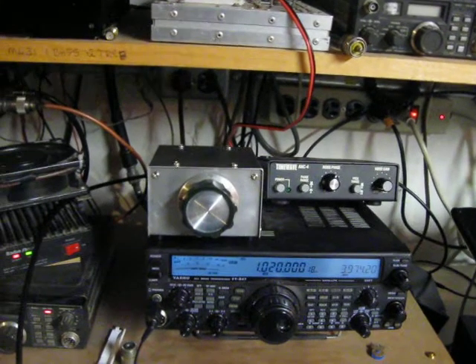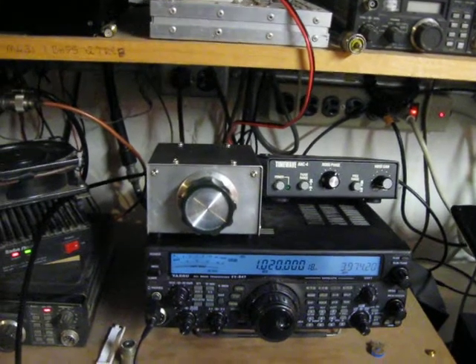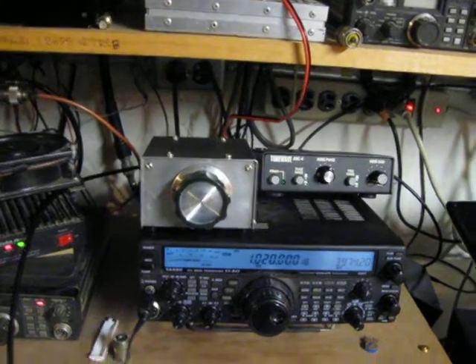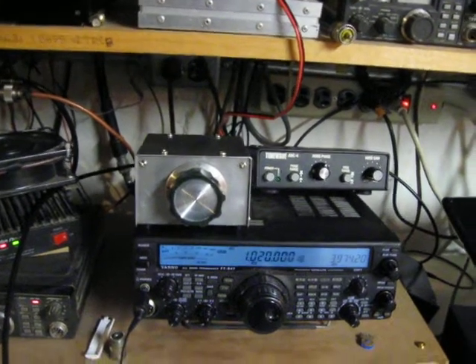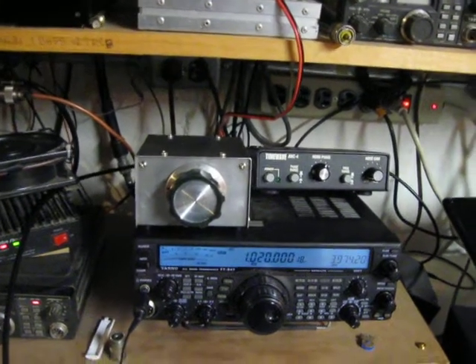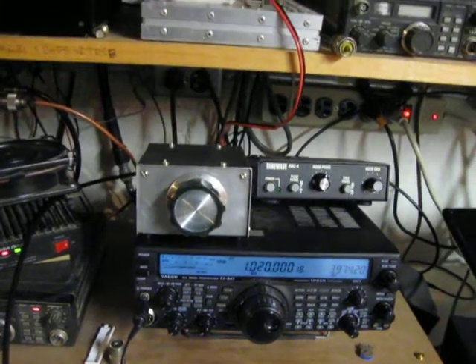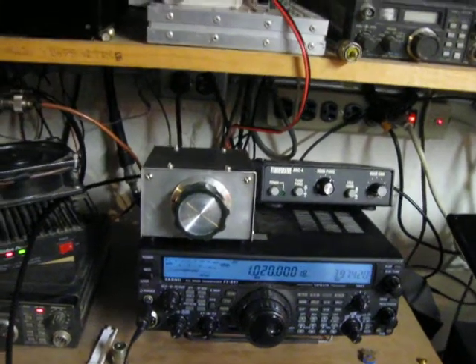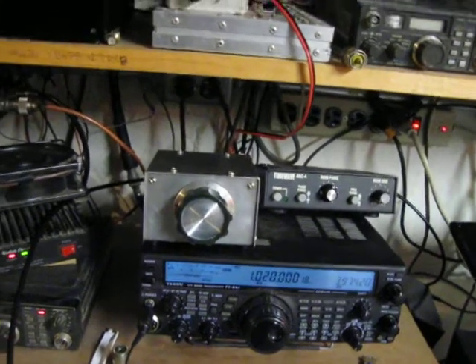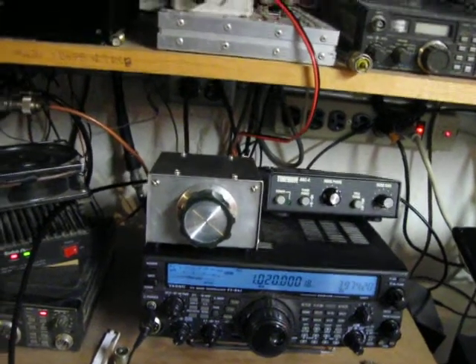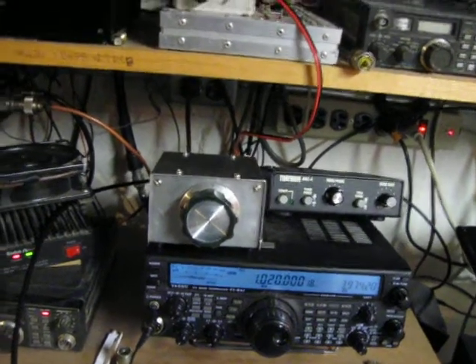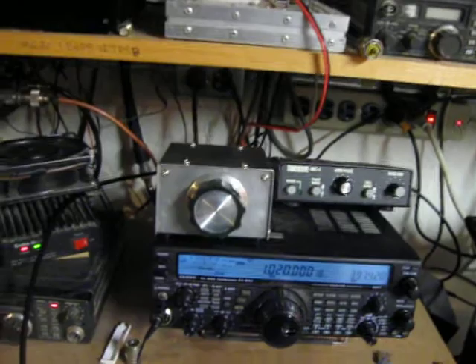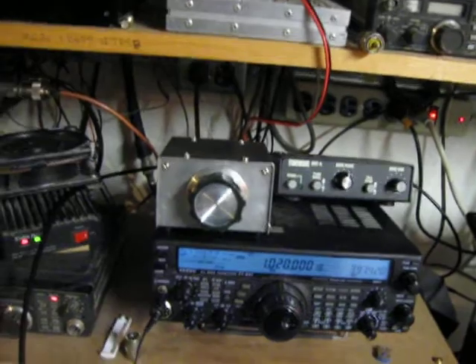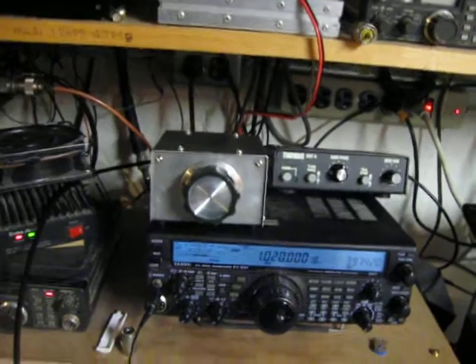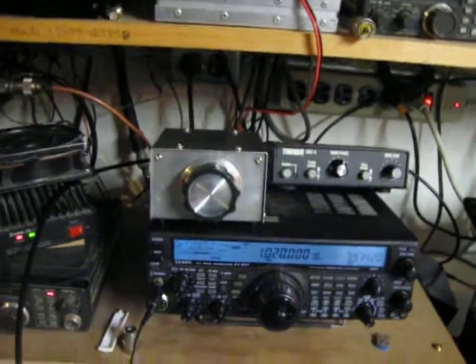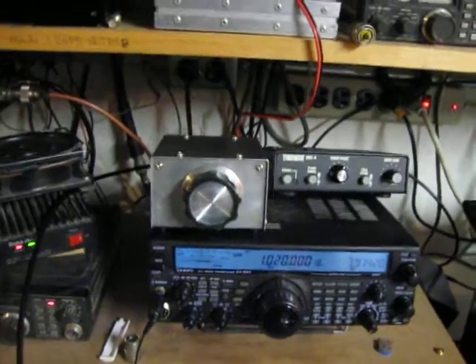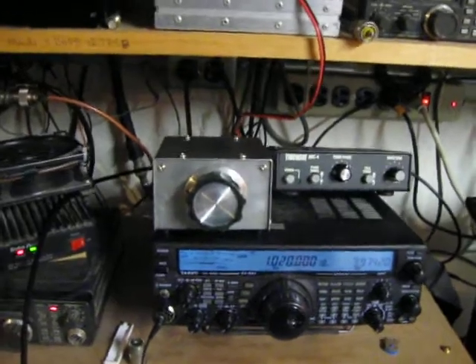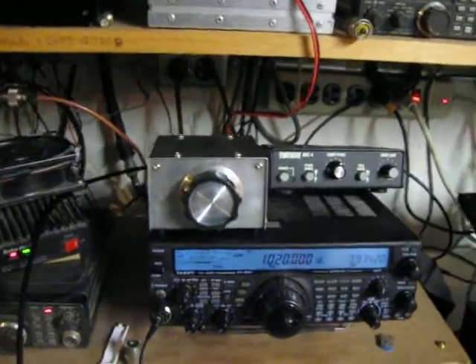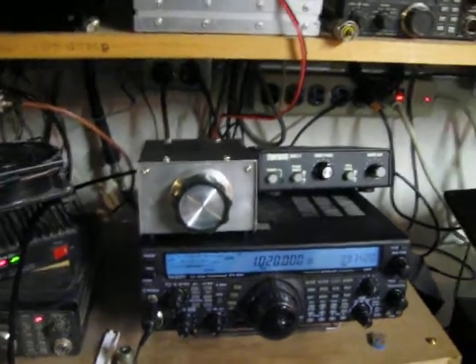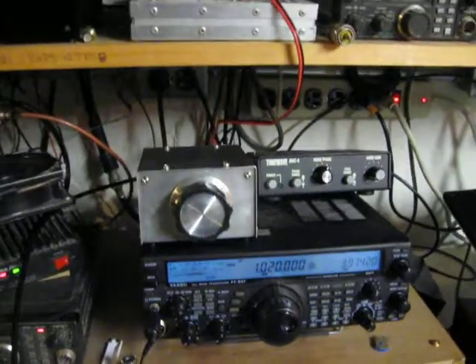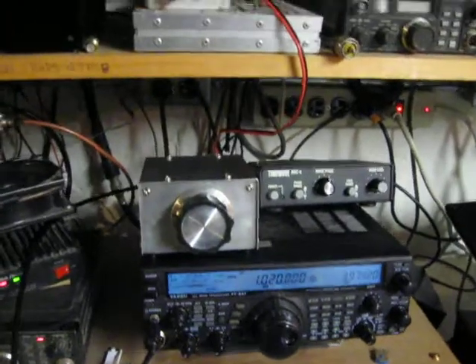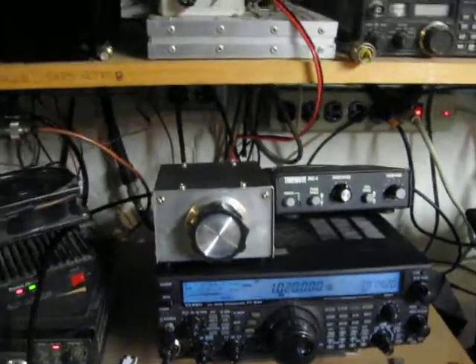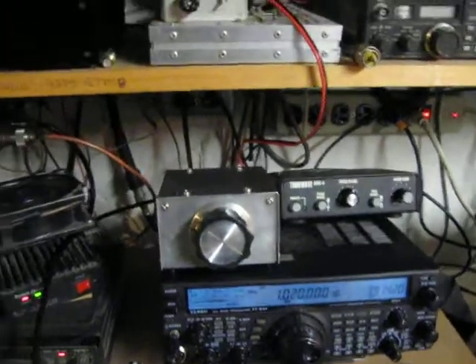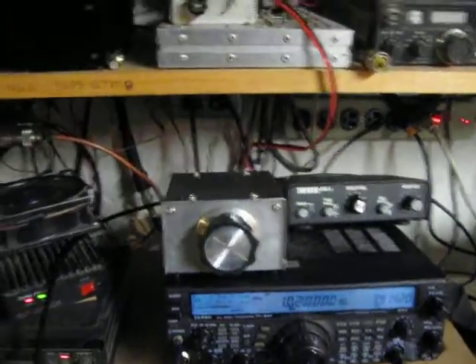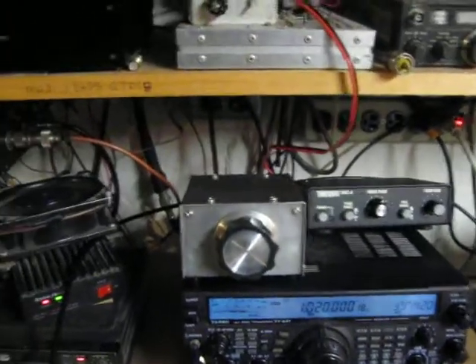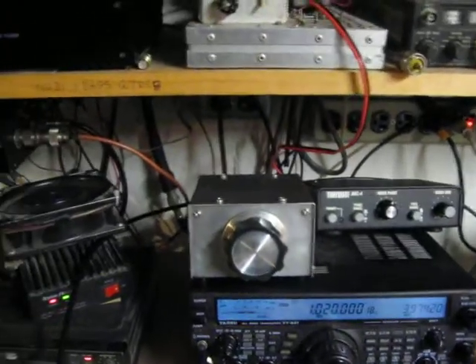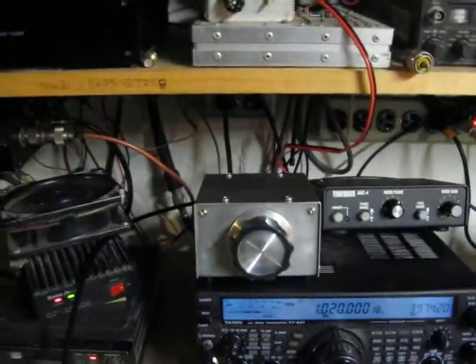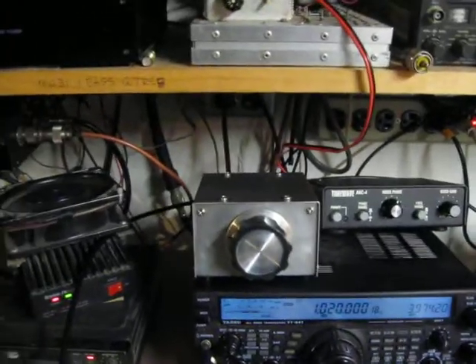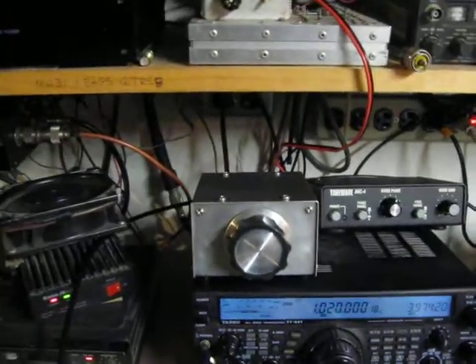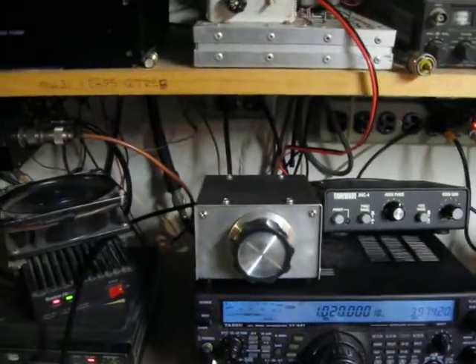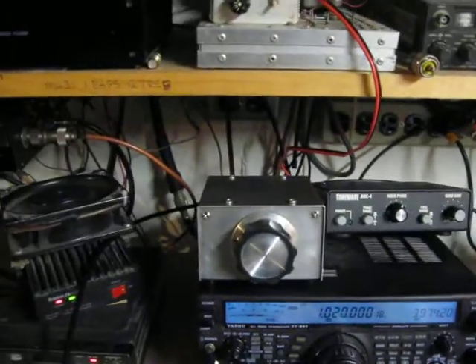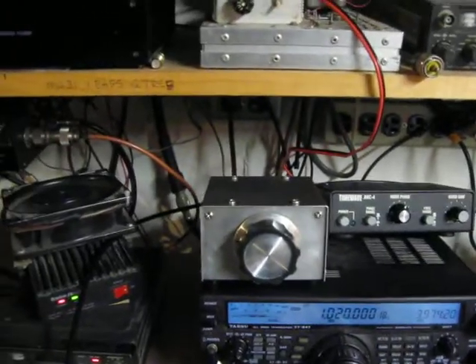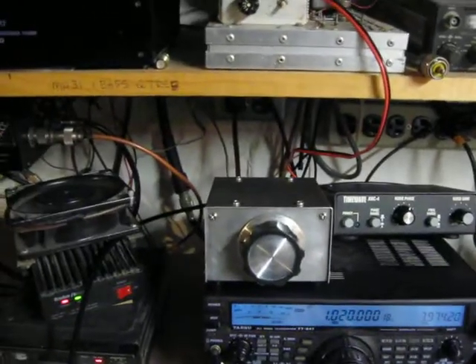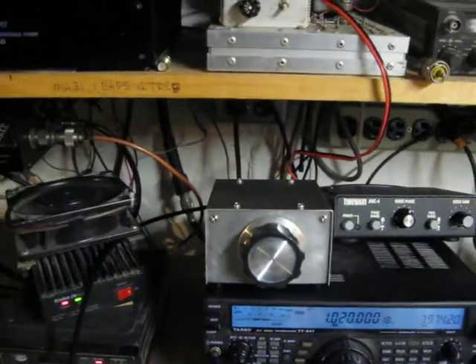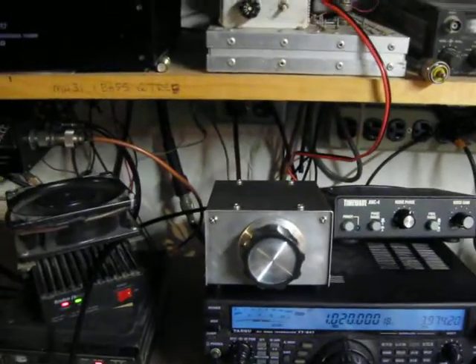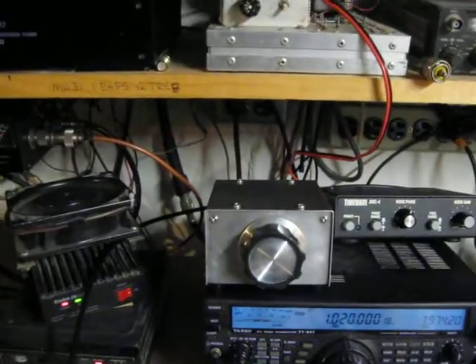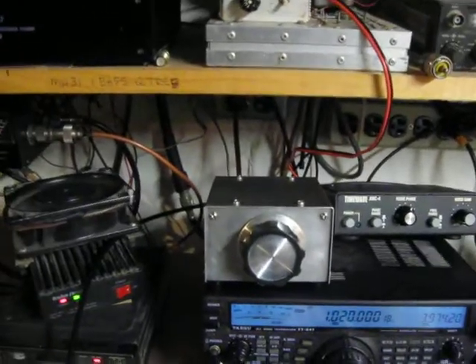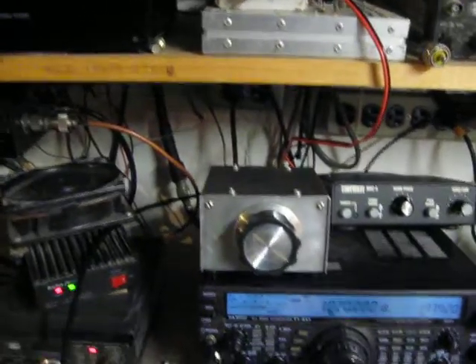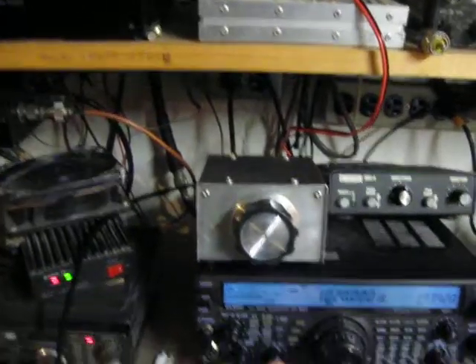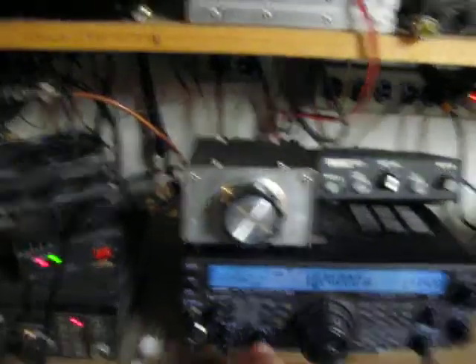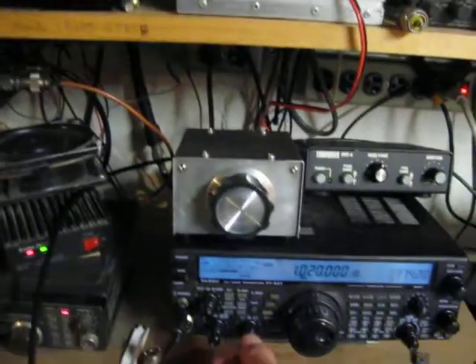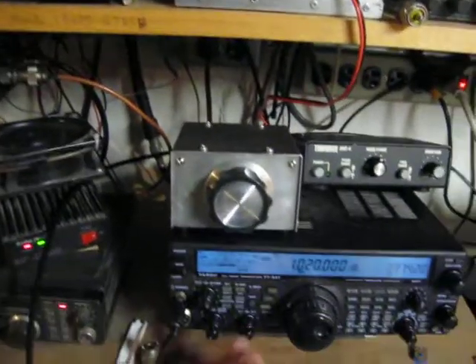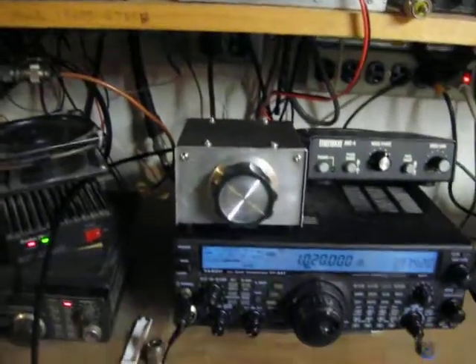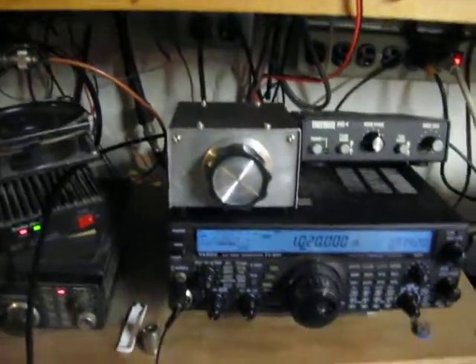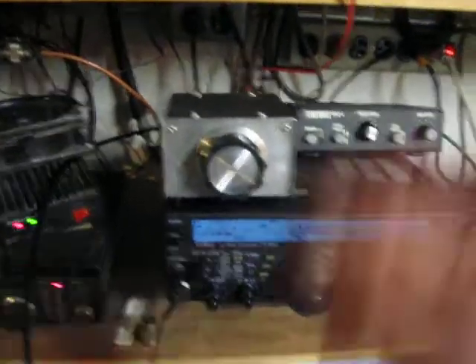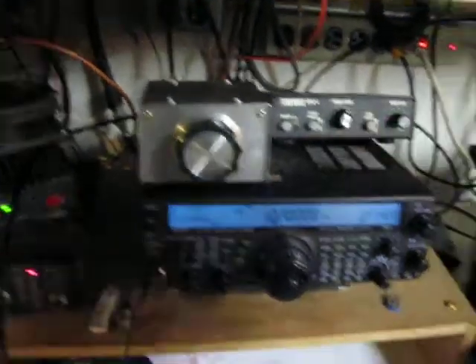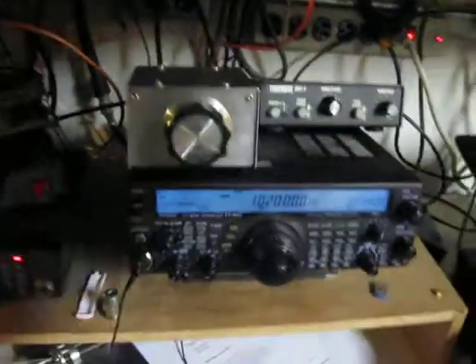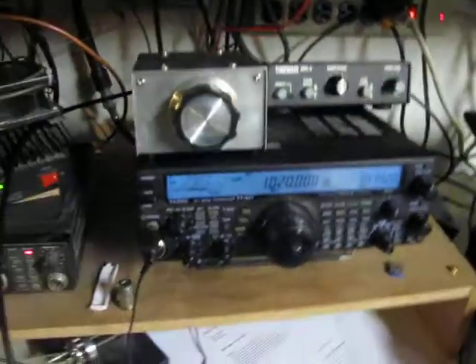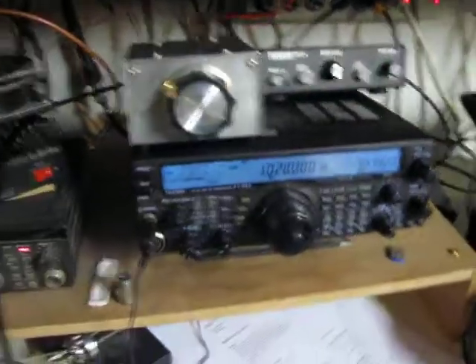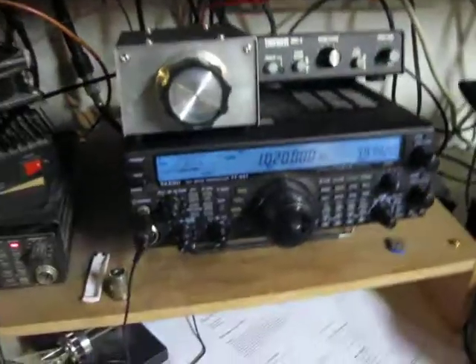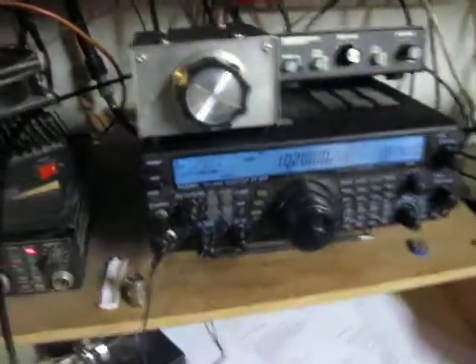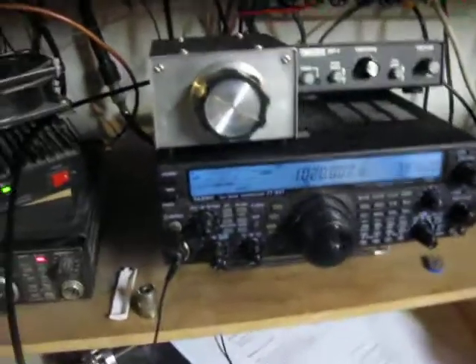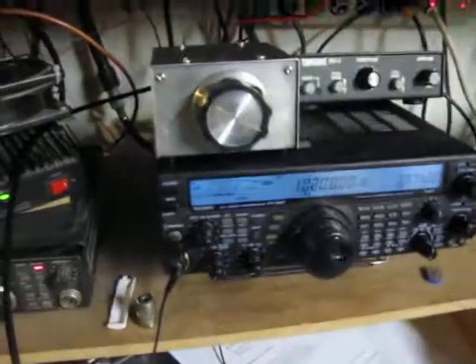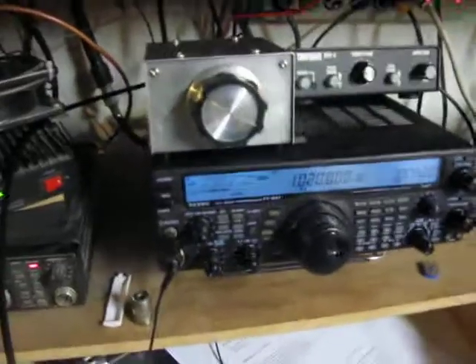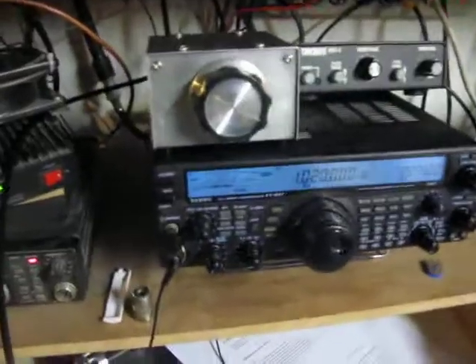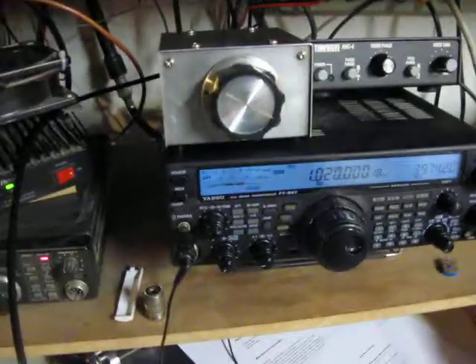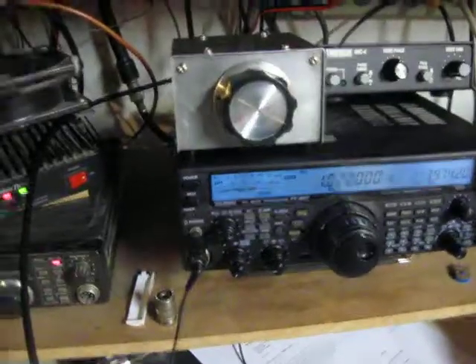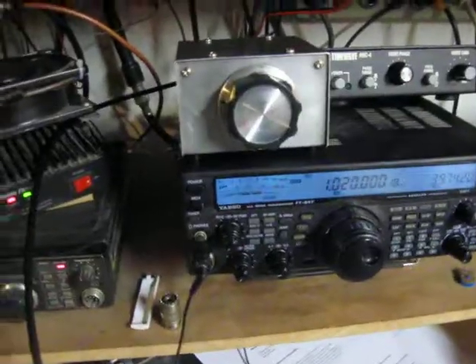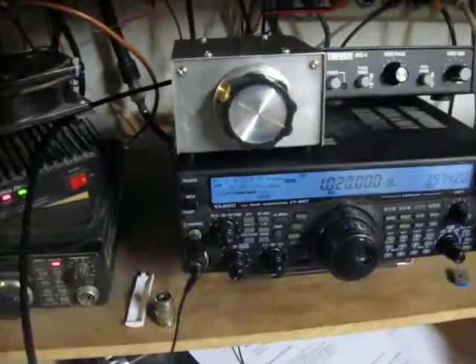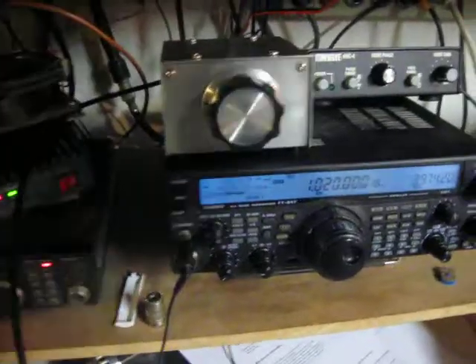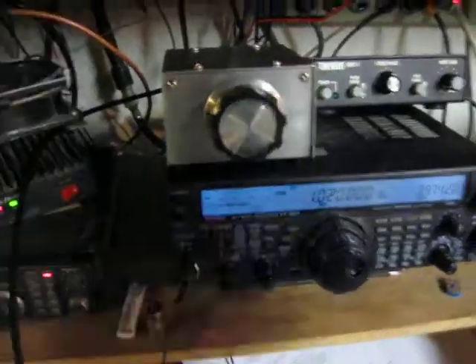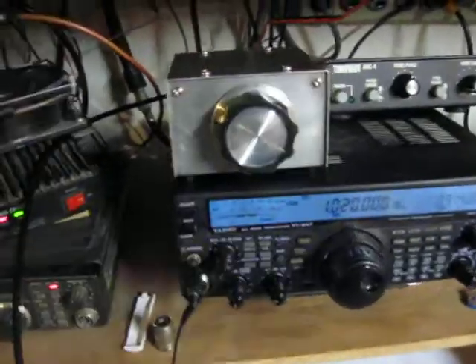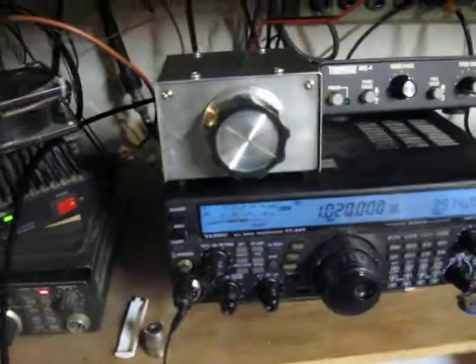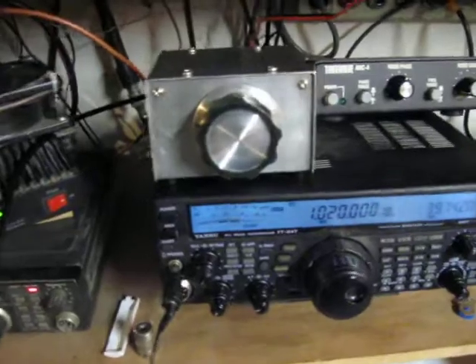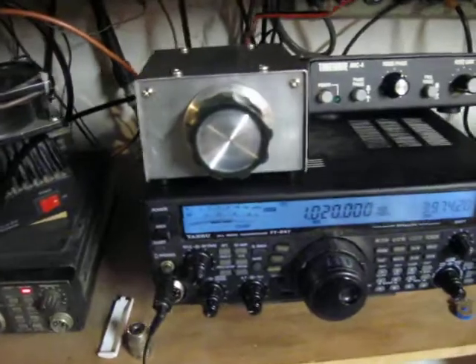On my northeast antenna it's about S1.5, S2. If I switch it to southwest it goes away.